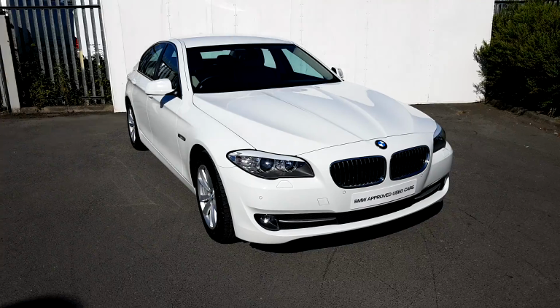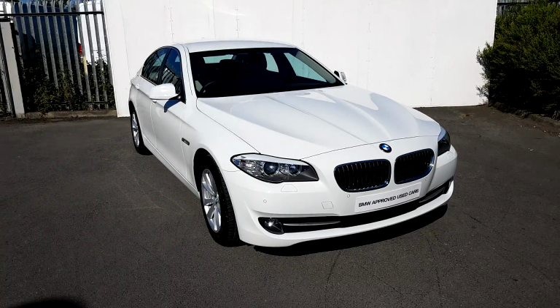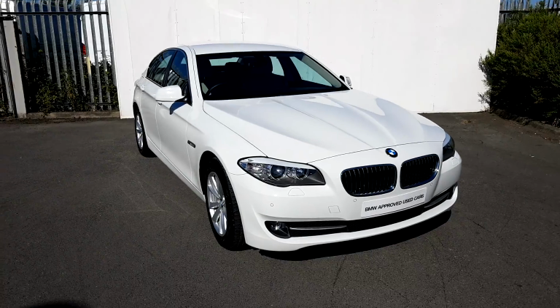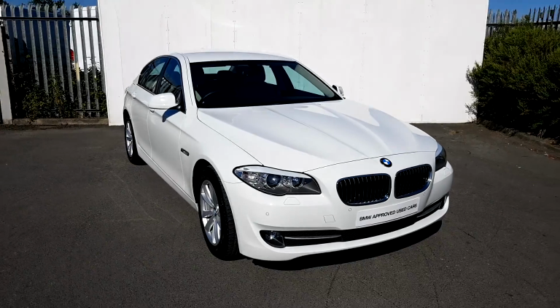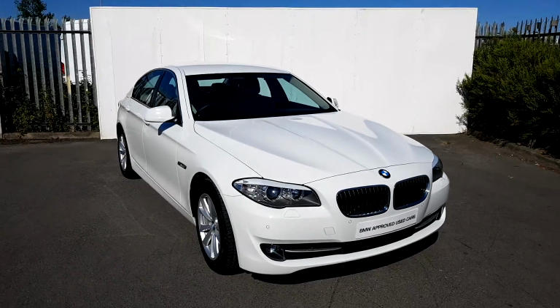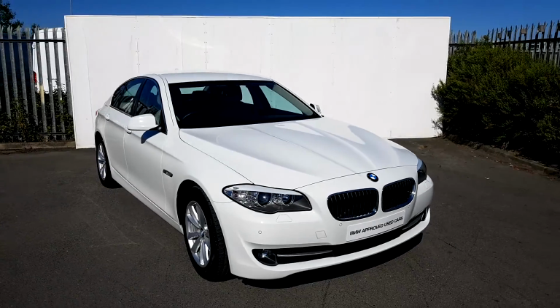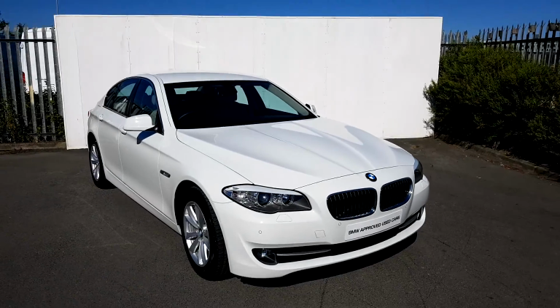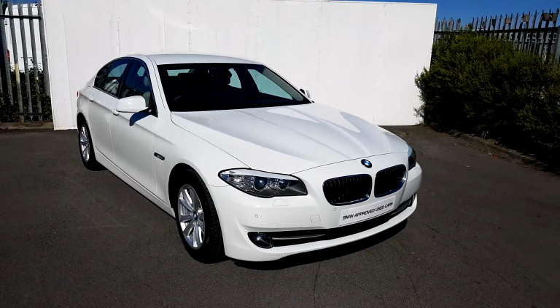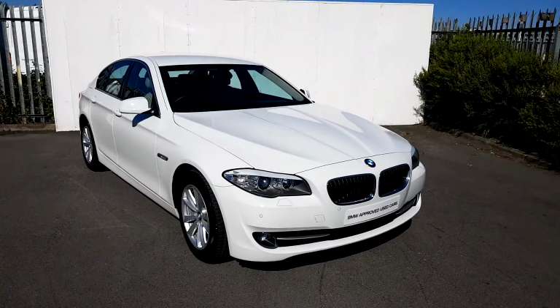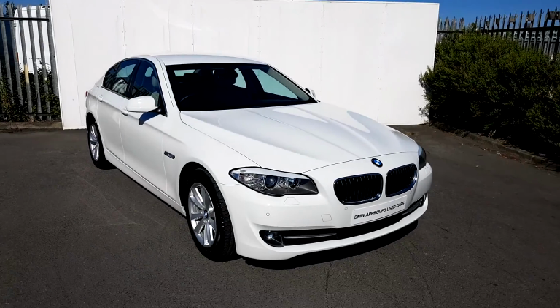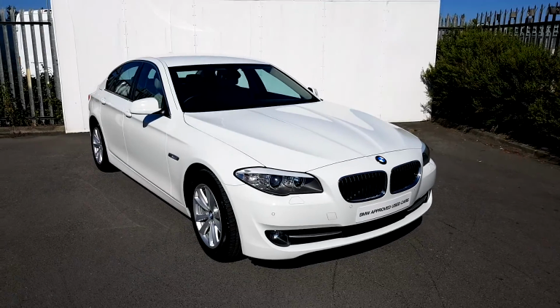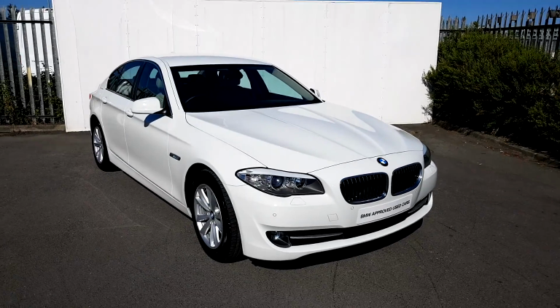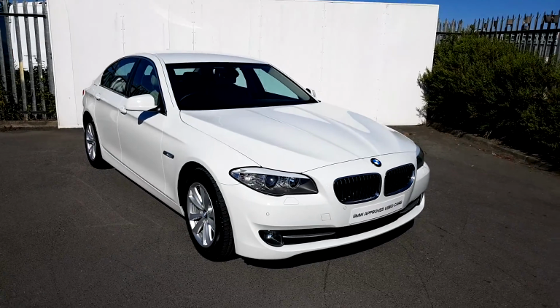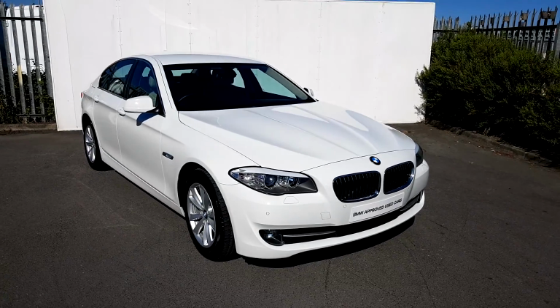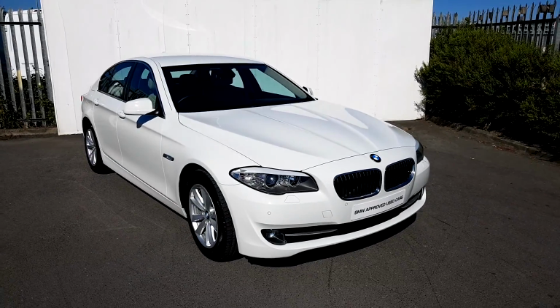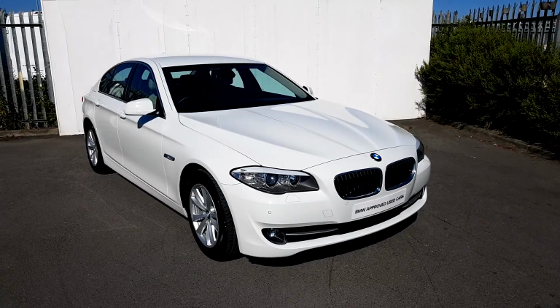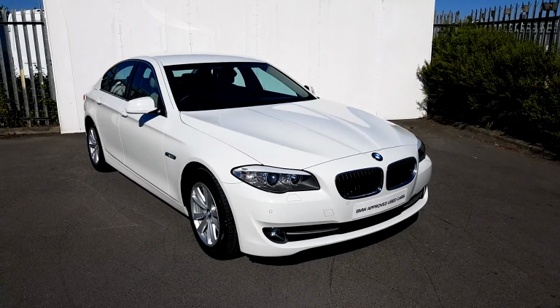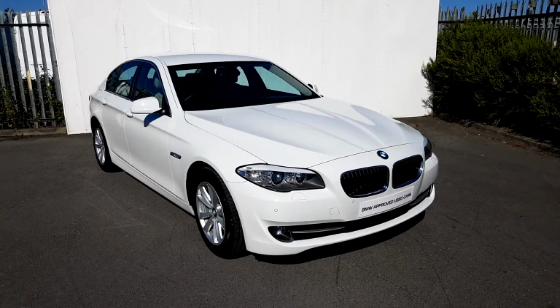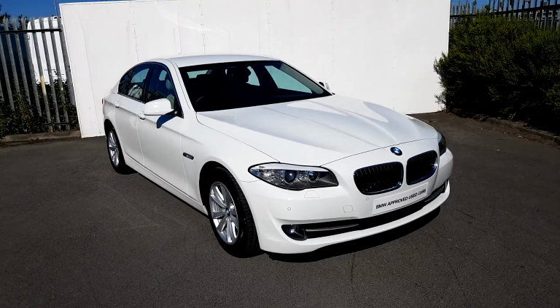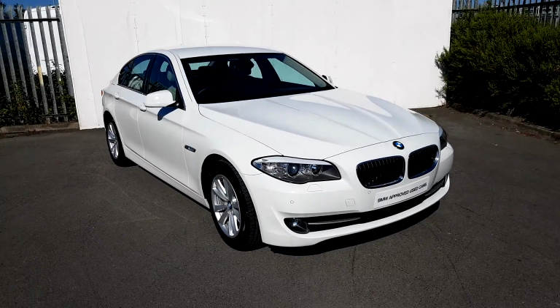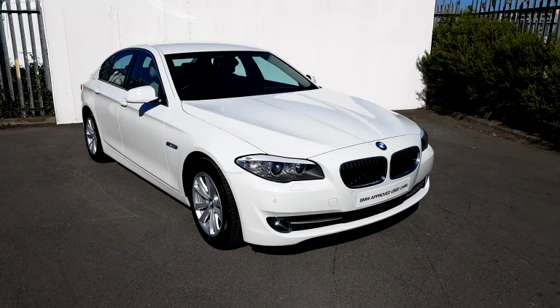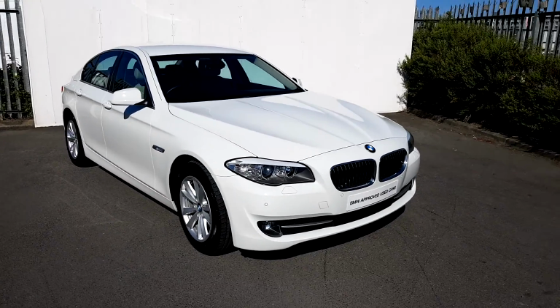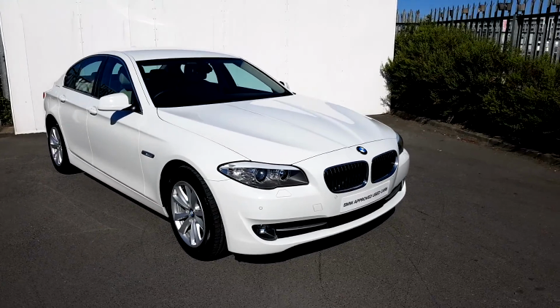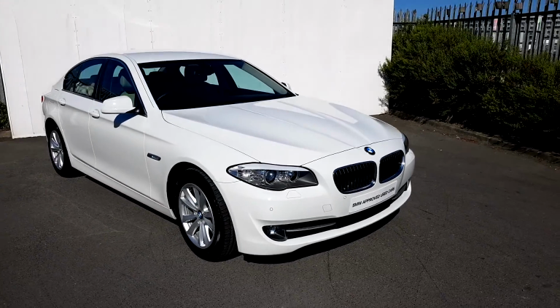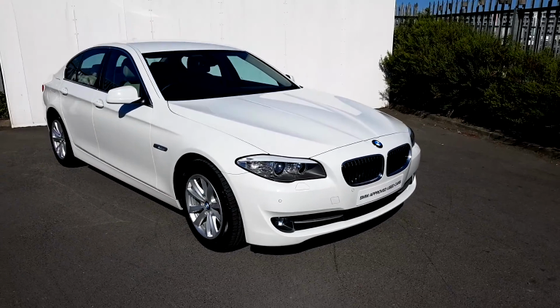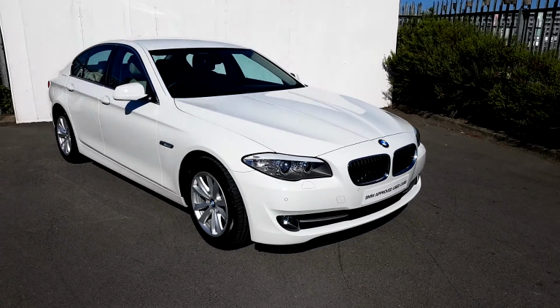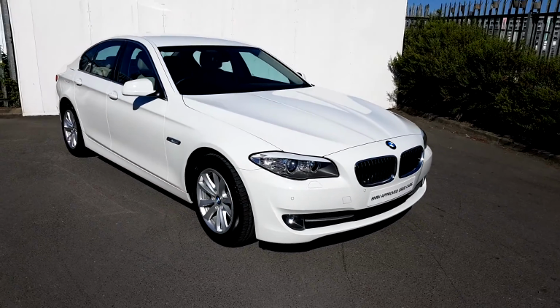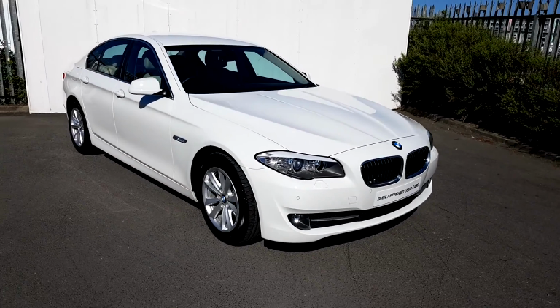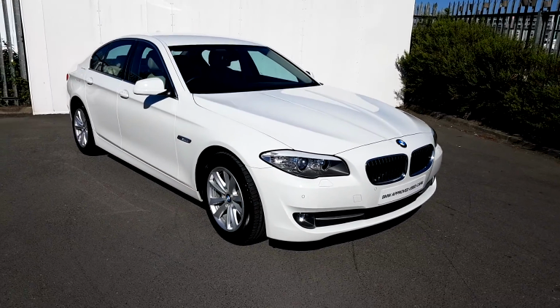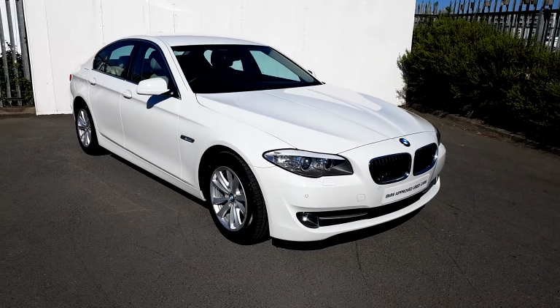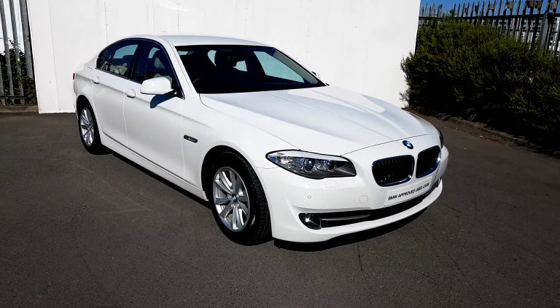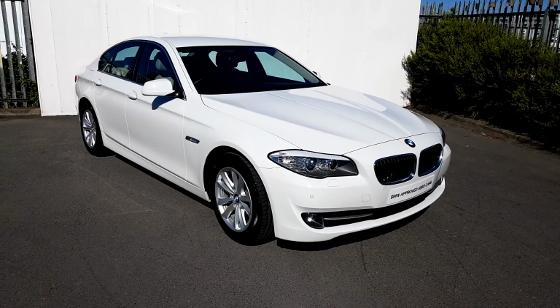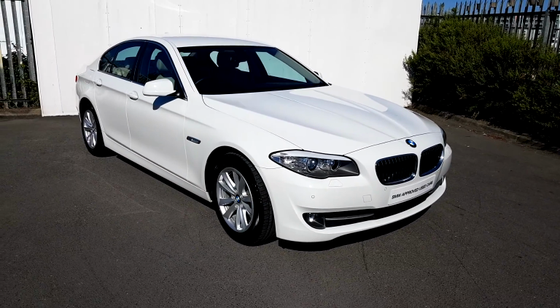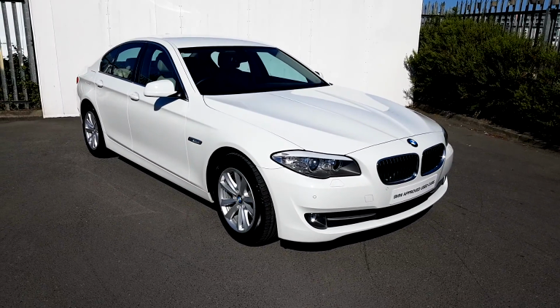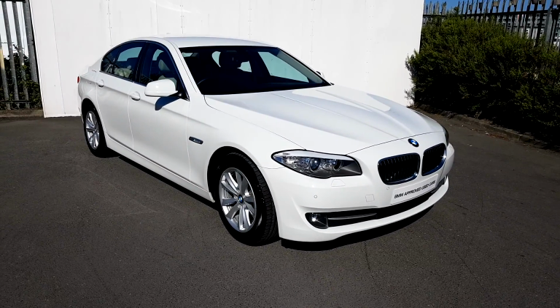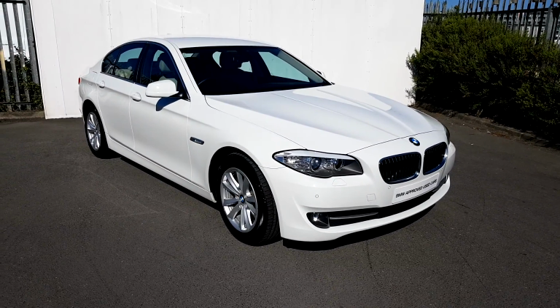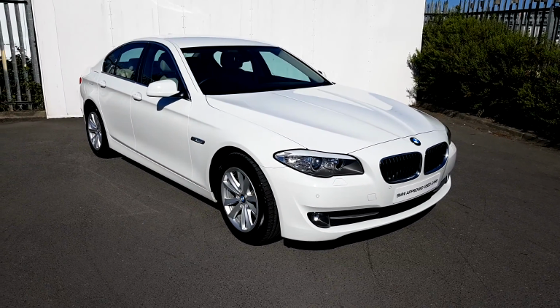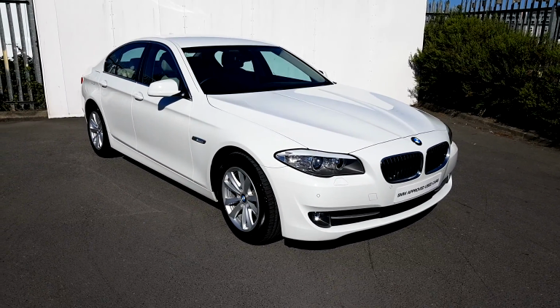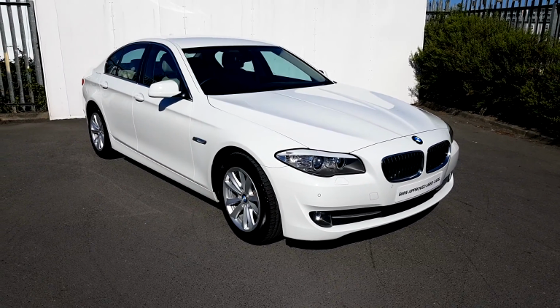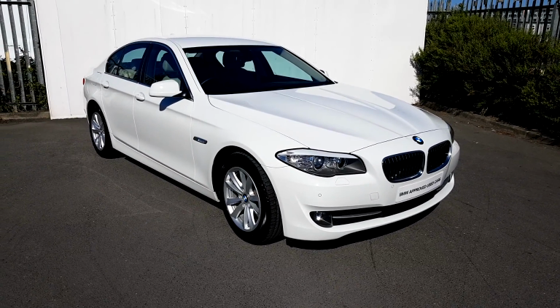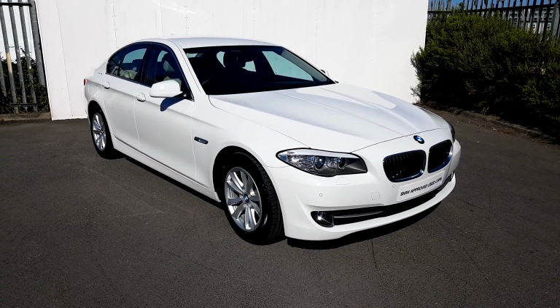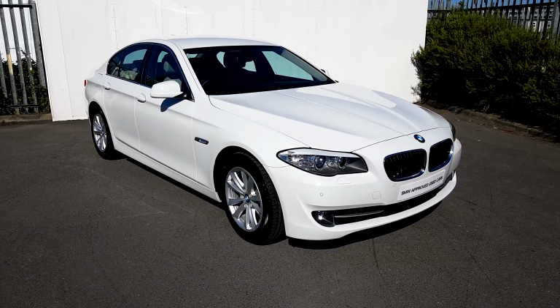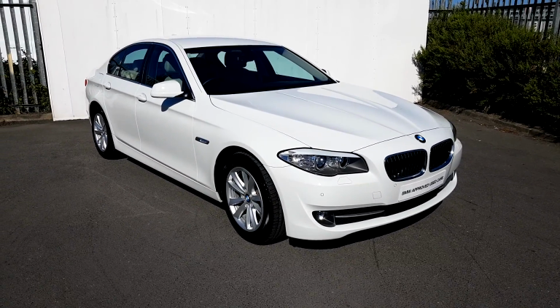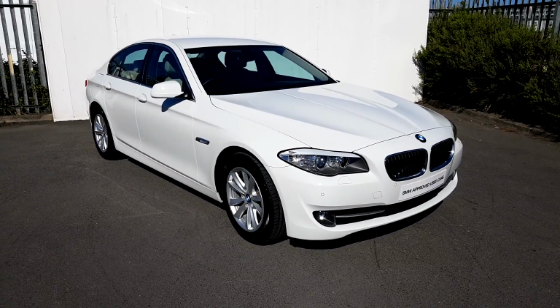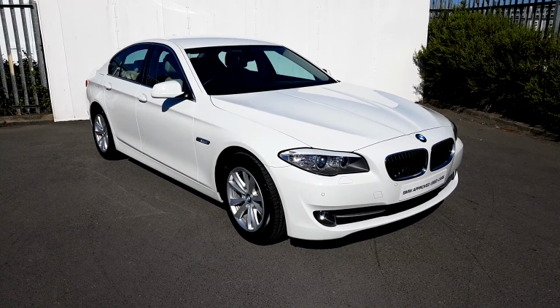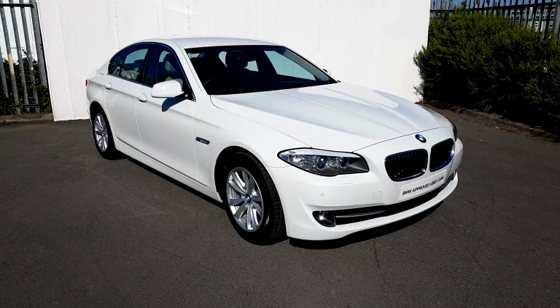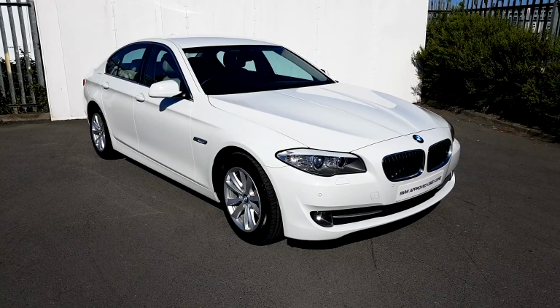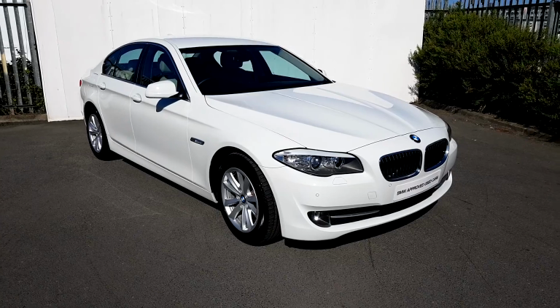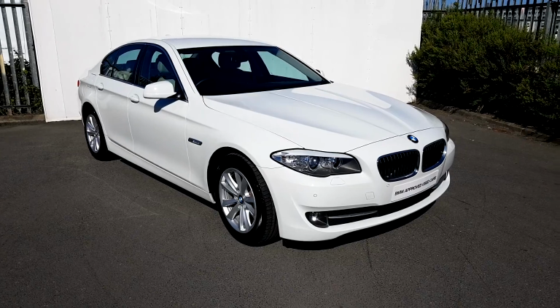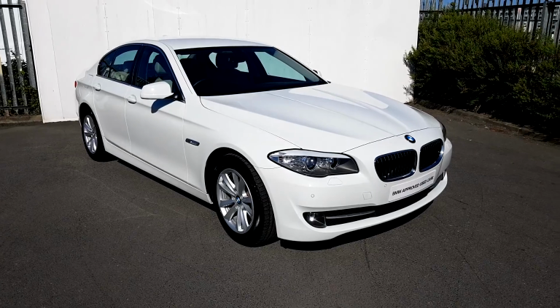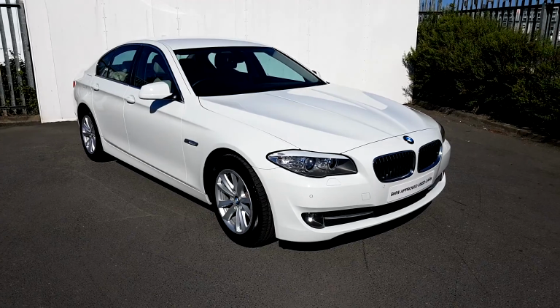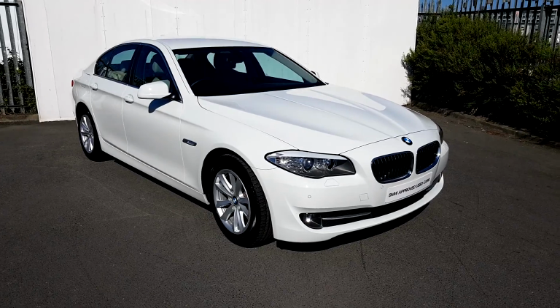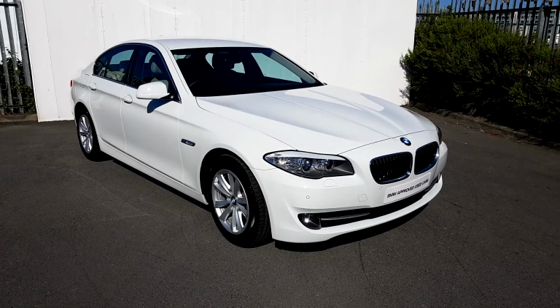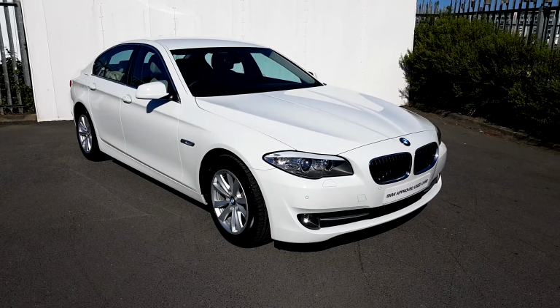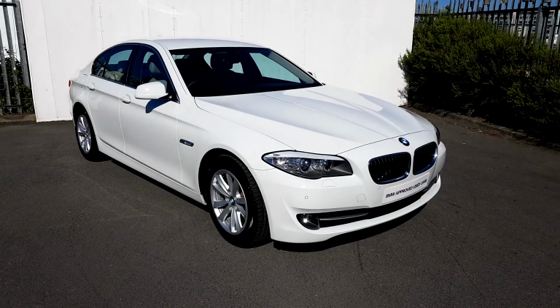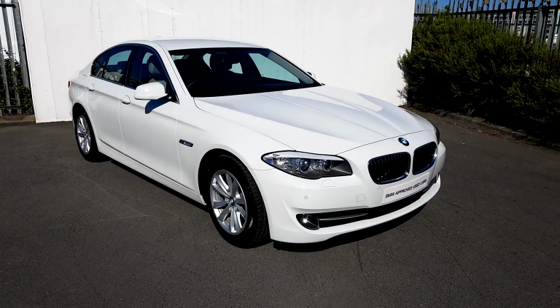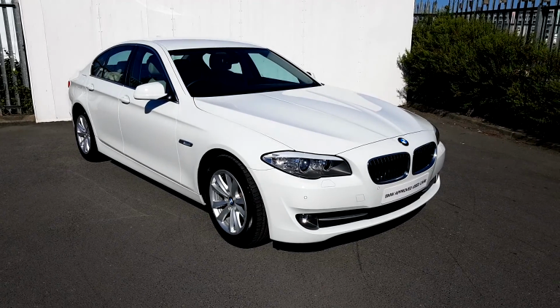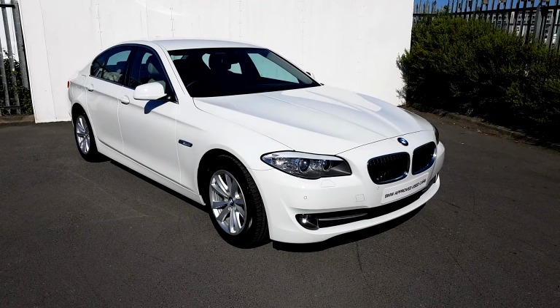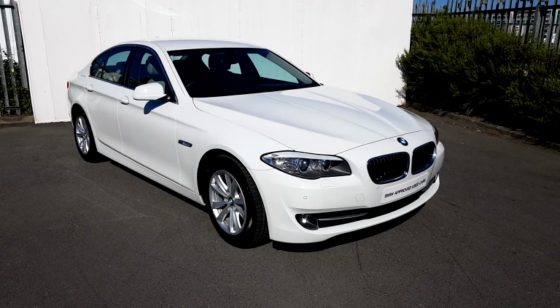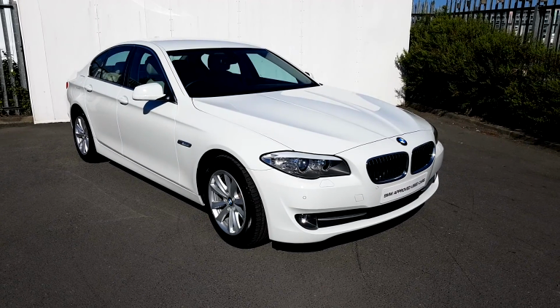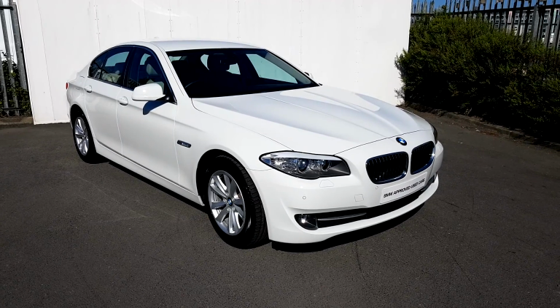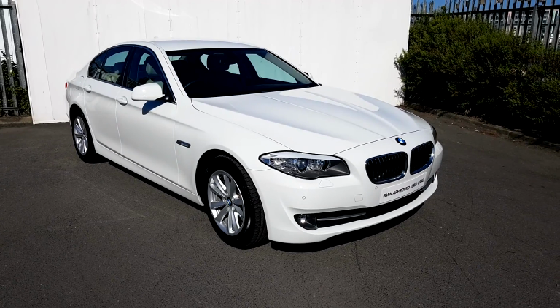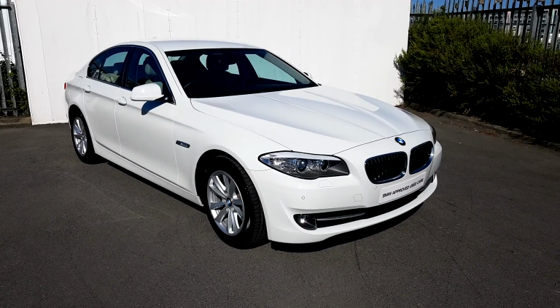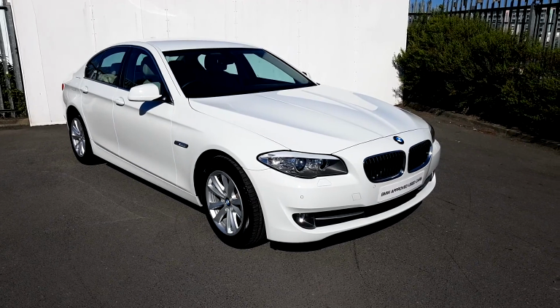Connor here in Joe Duffy BMW. Here we have today a BMW 520D SE Saloon. The colour is a lovely alpine white.